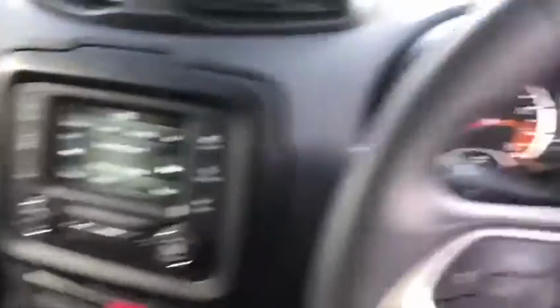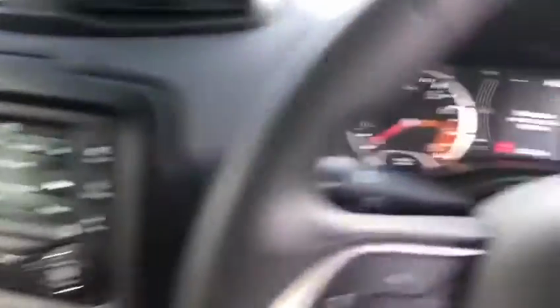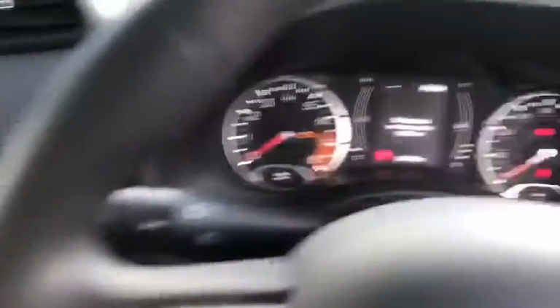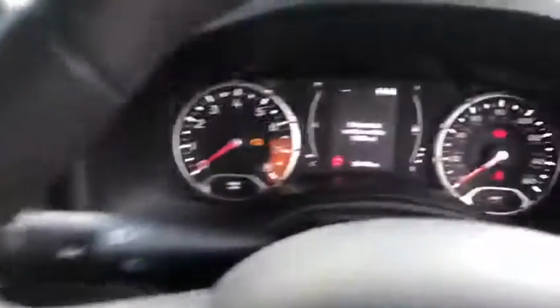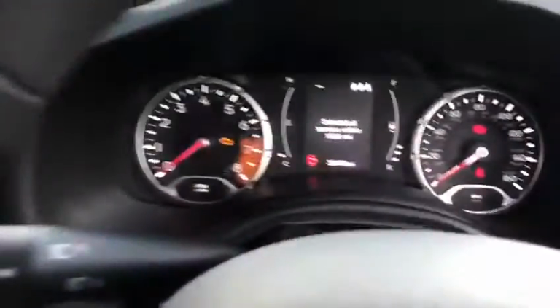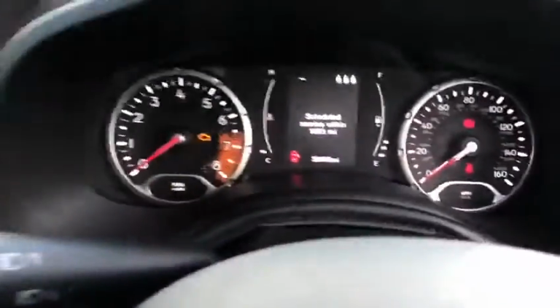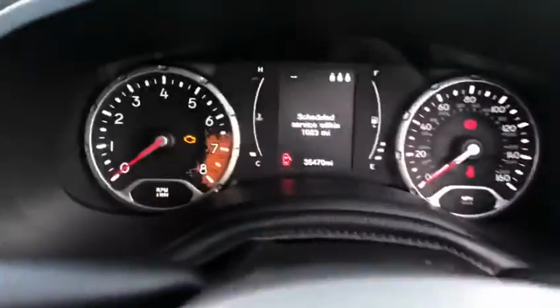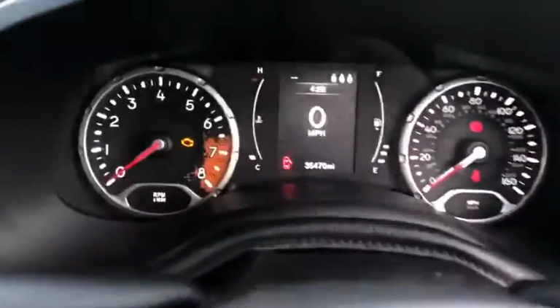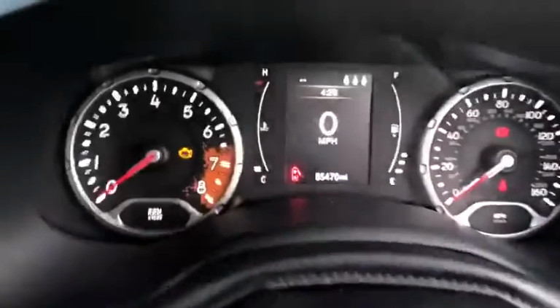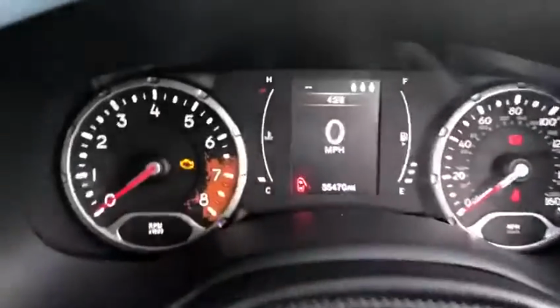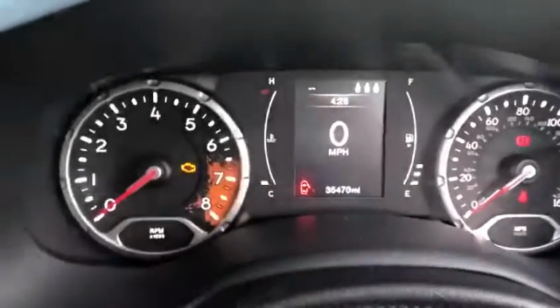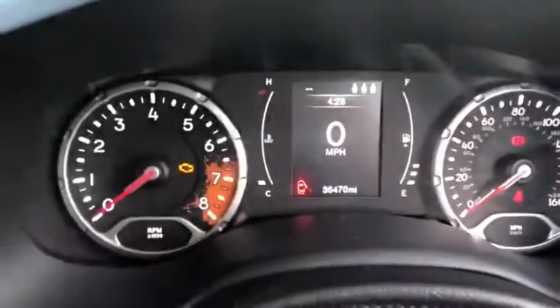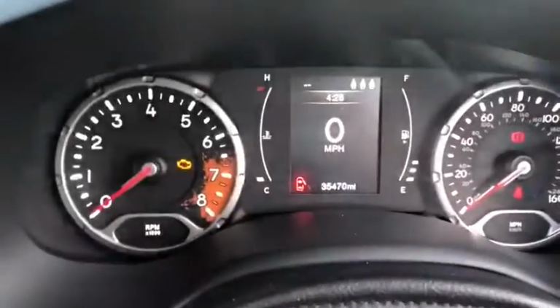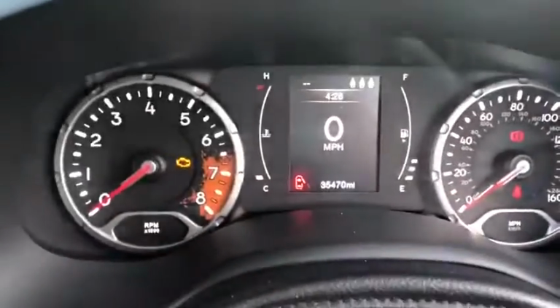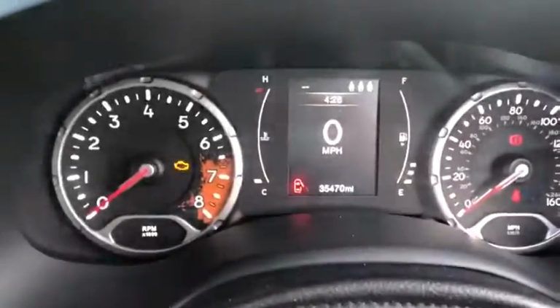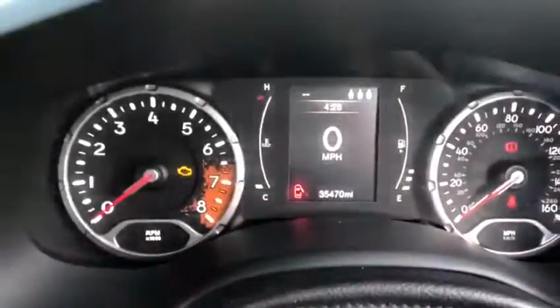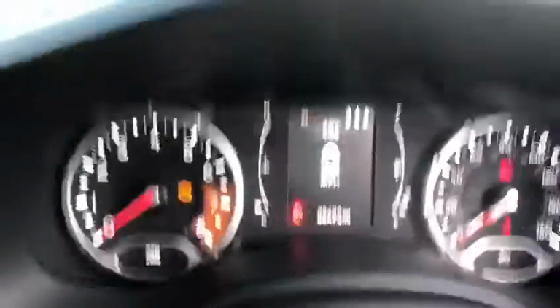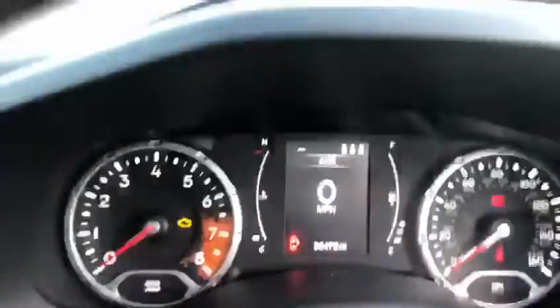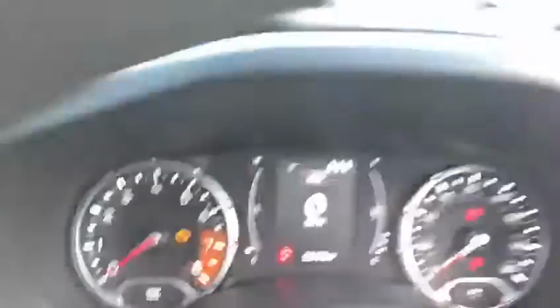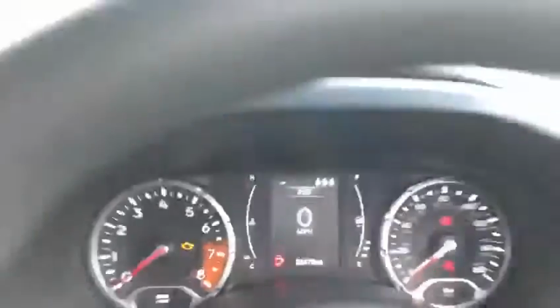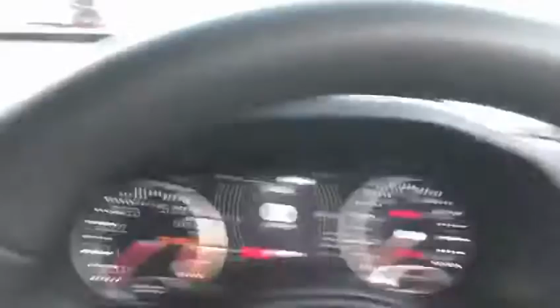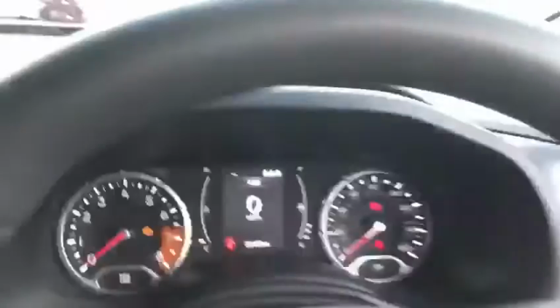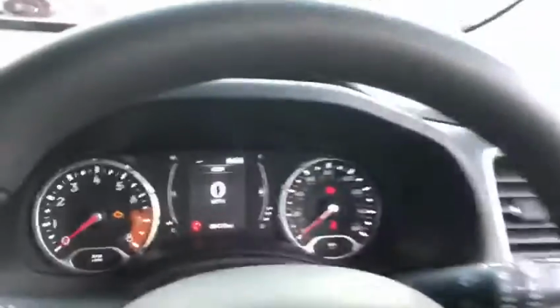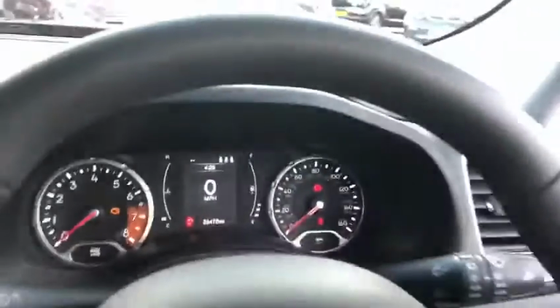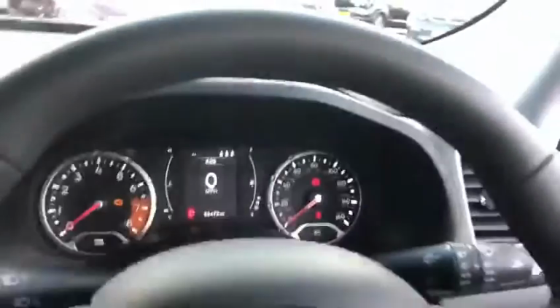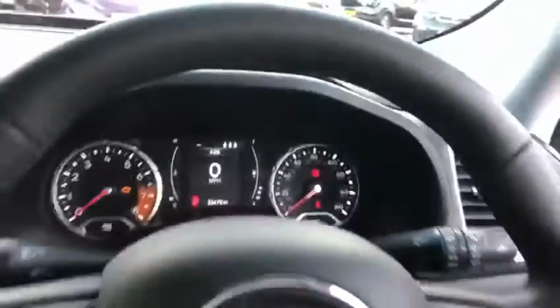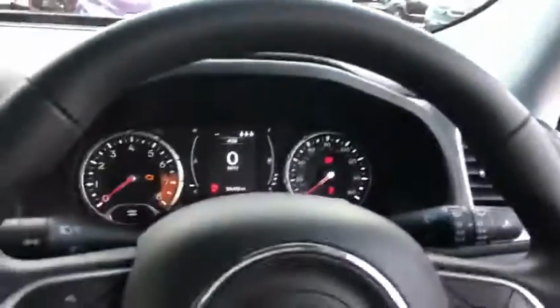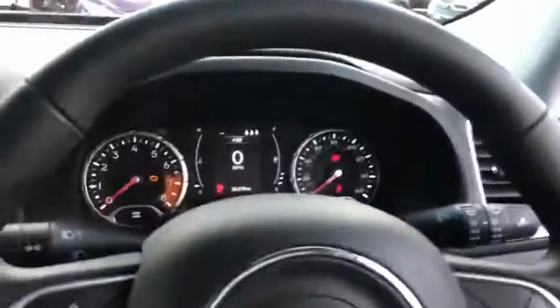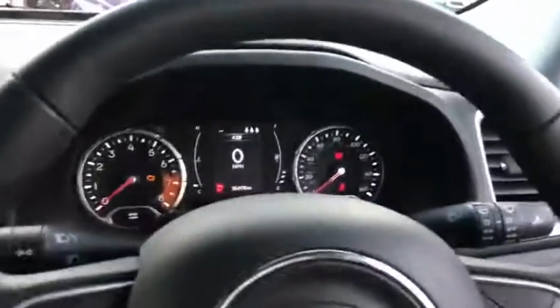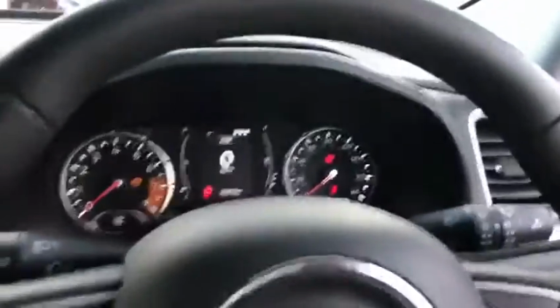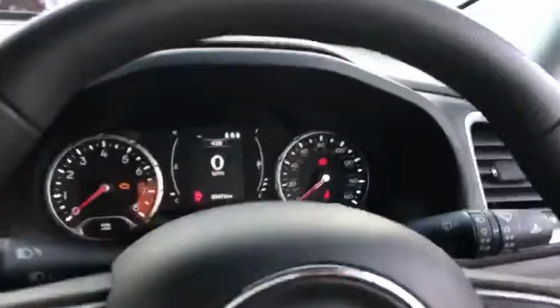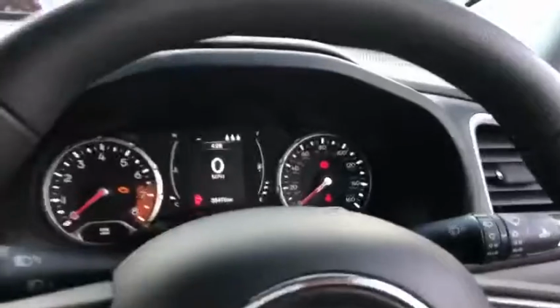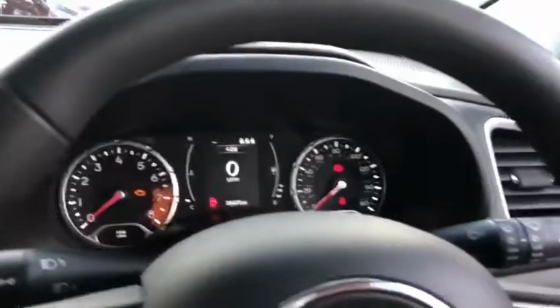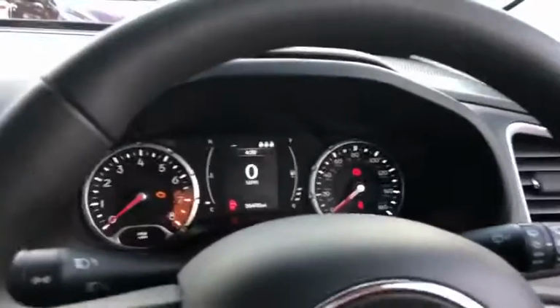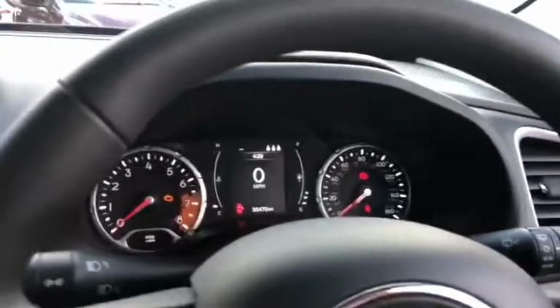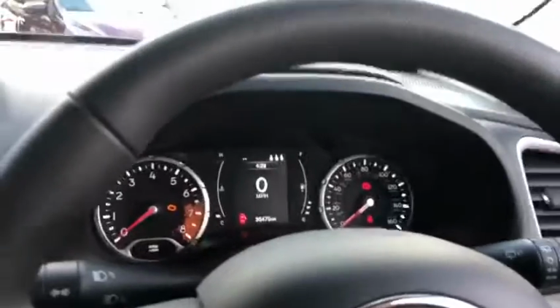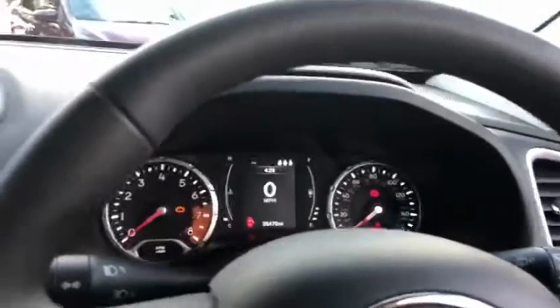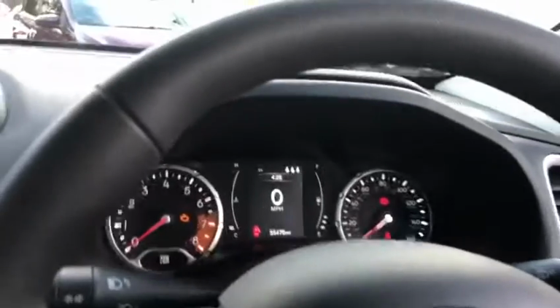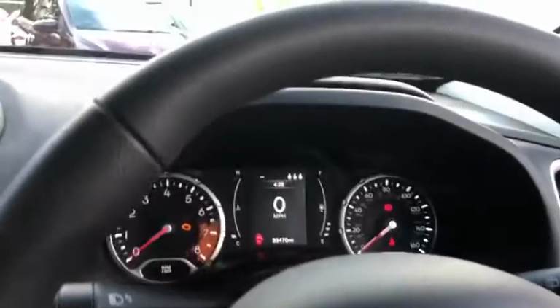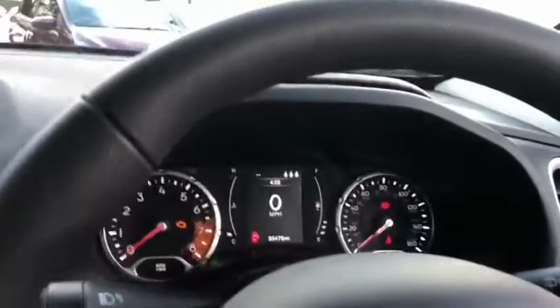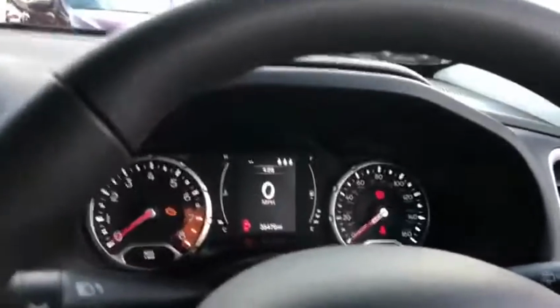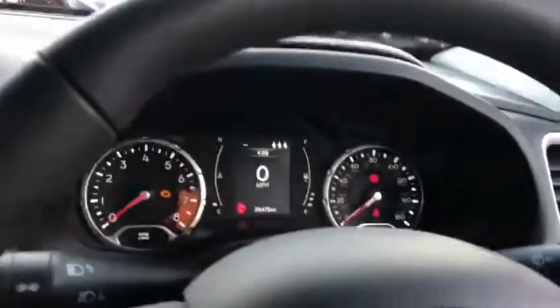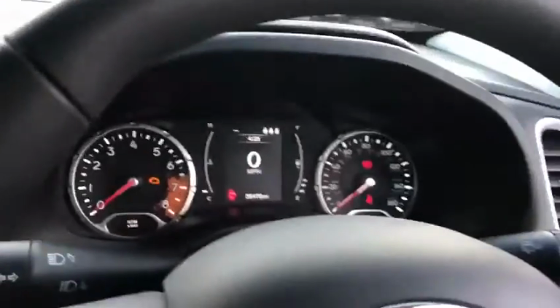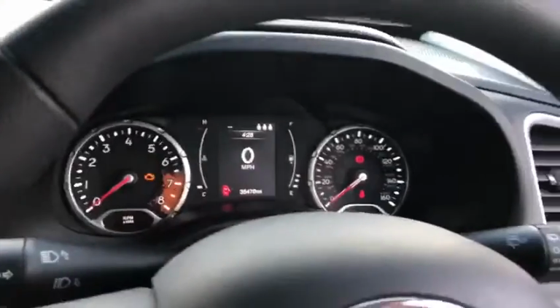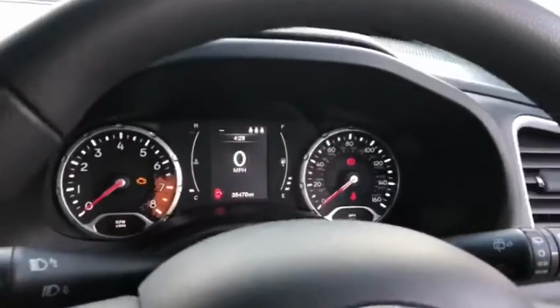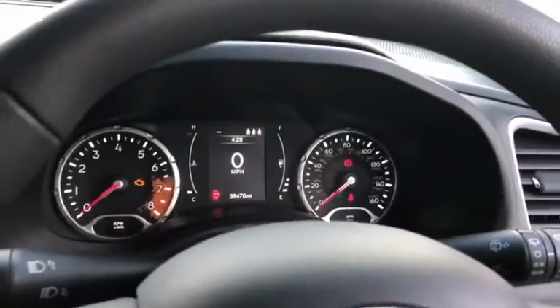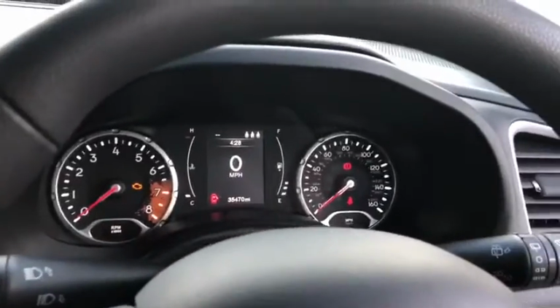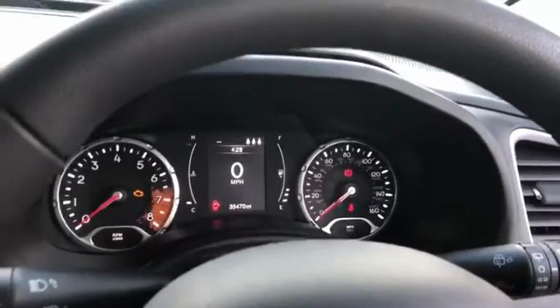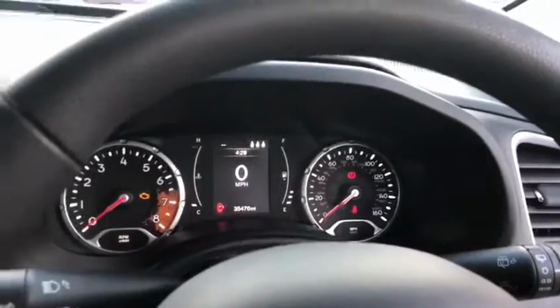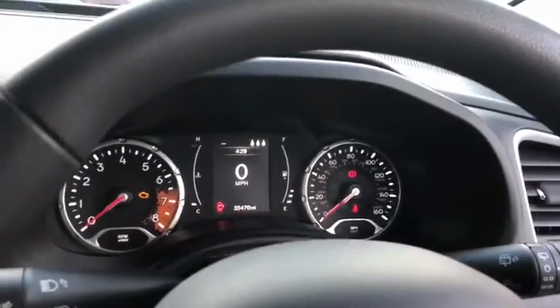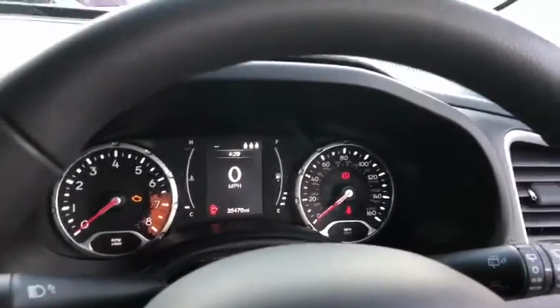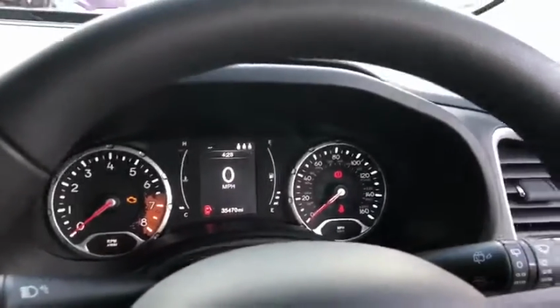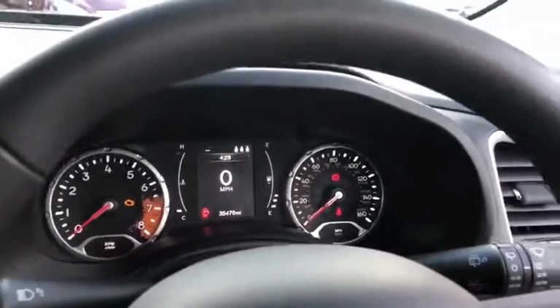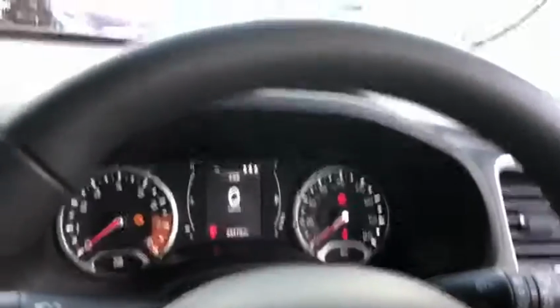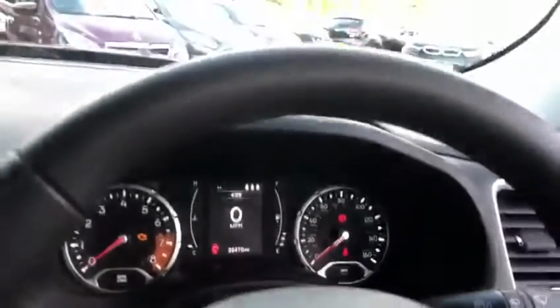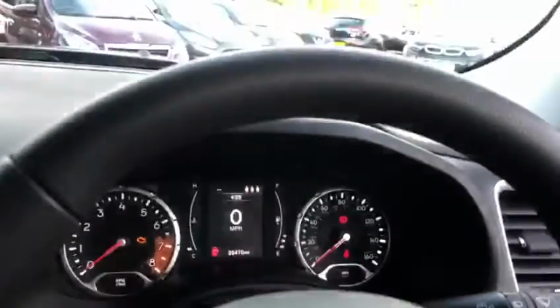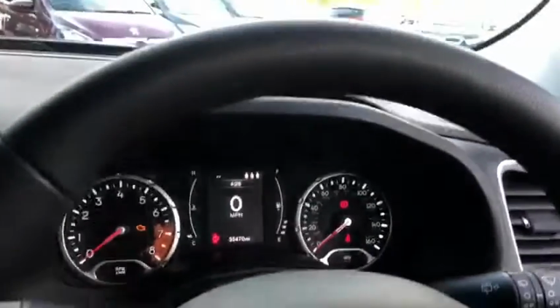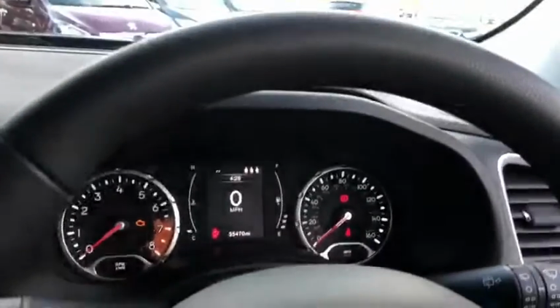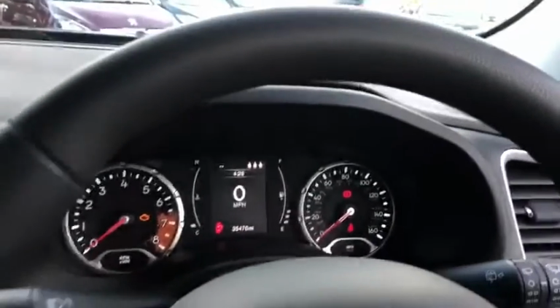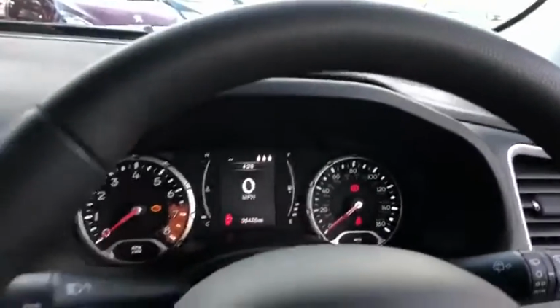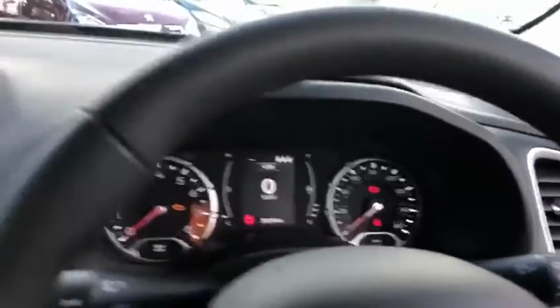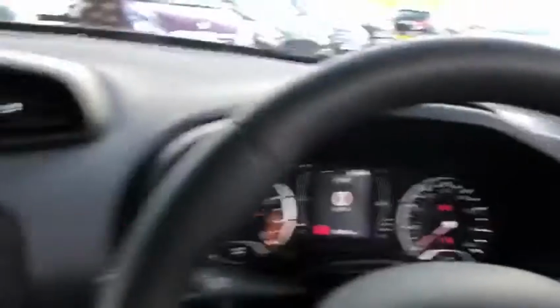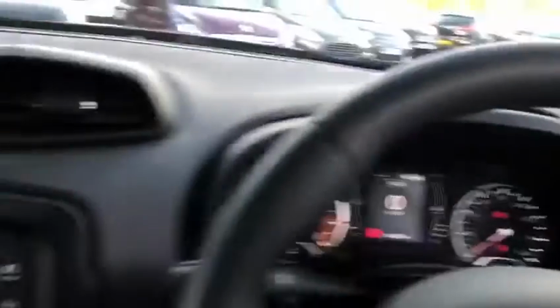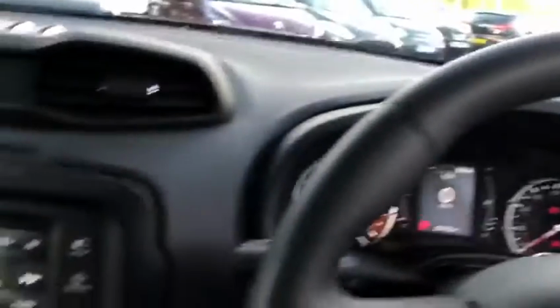I can see the next service is scheduled in a thousand miles, so that will obviously be done by us prior to somebody taking delivery of the vehicle.